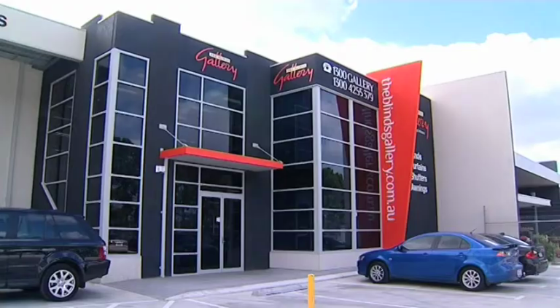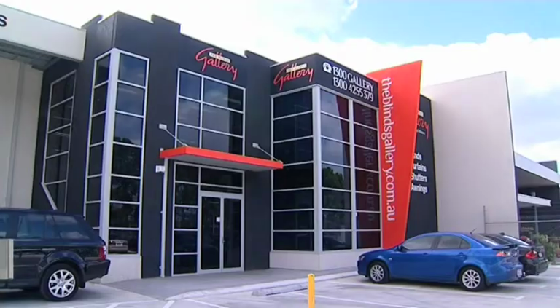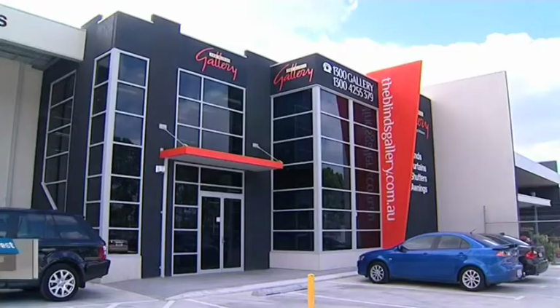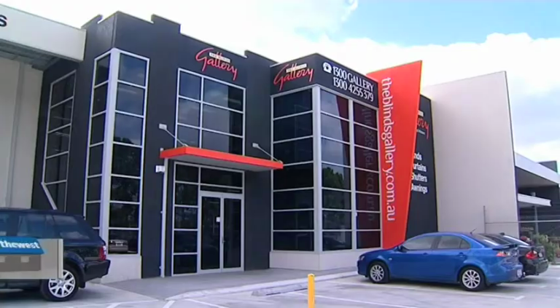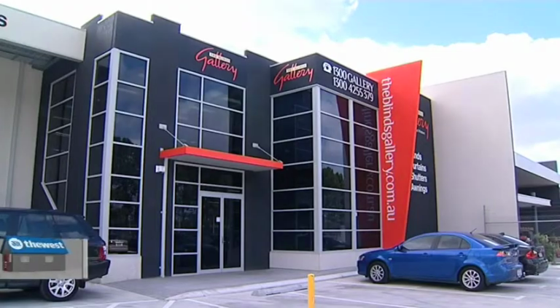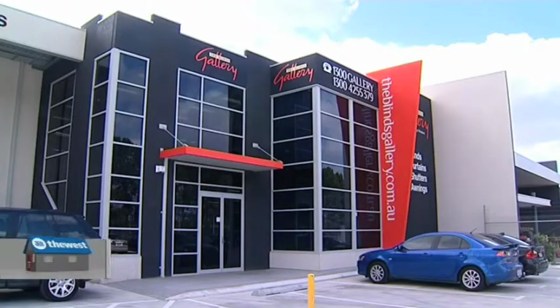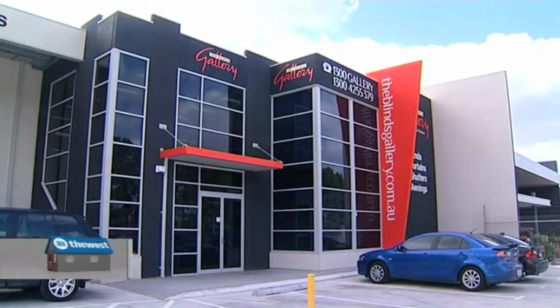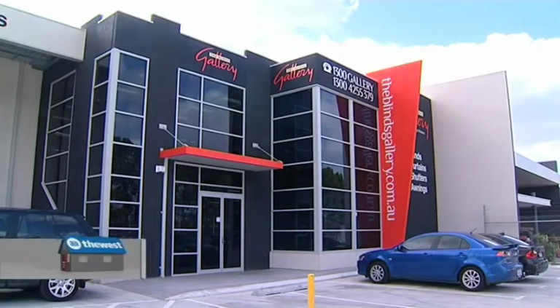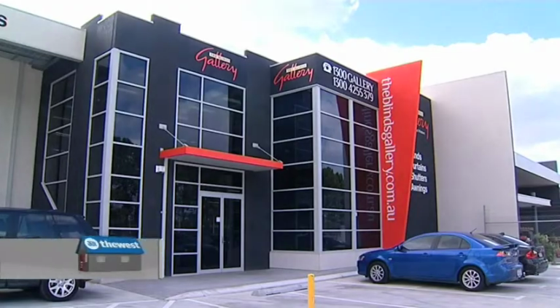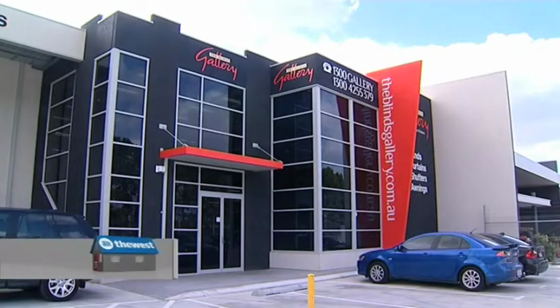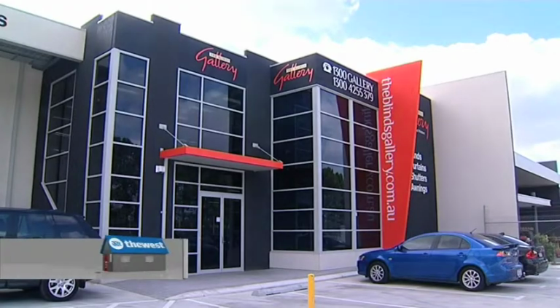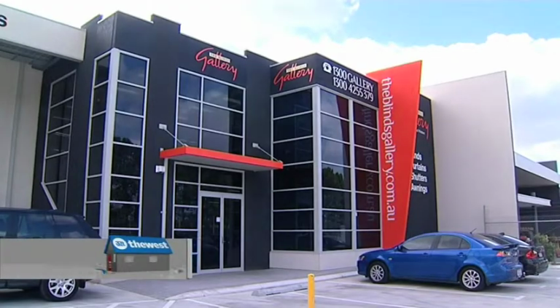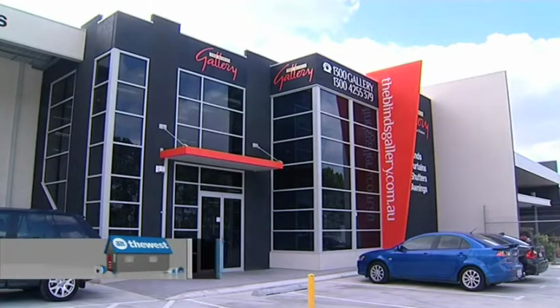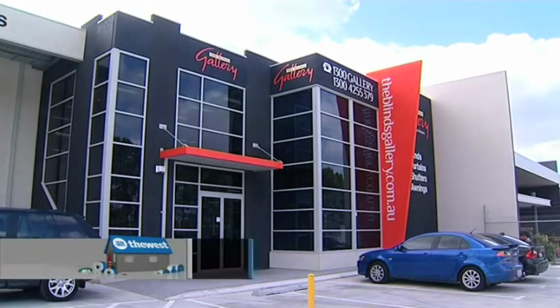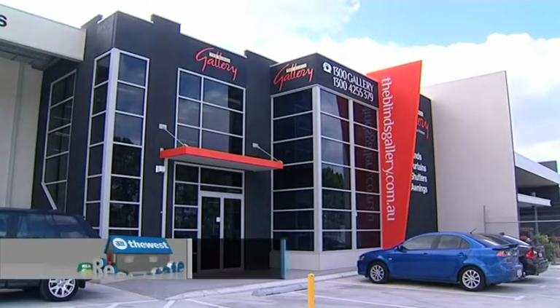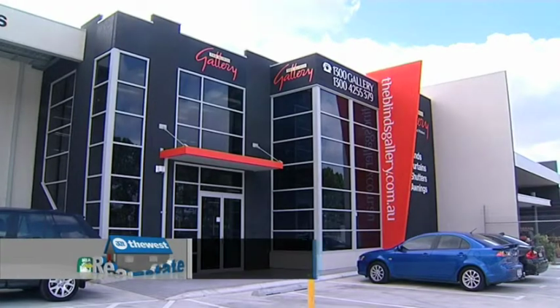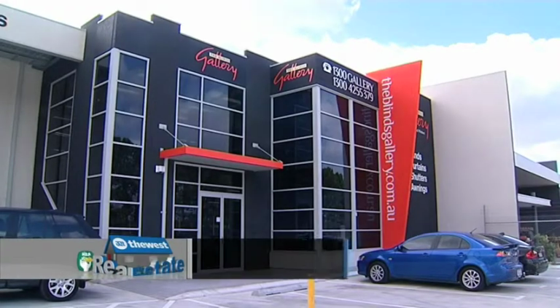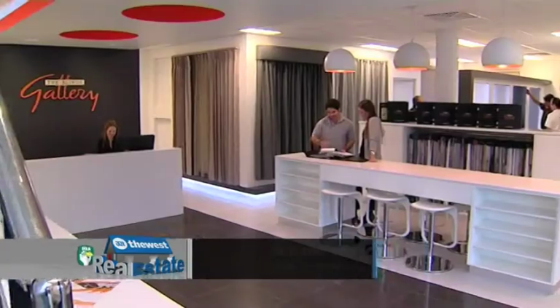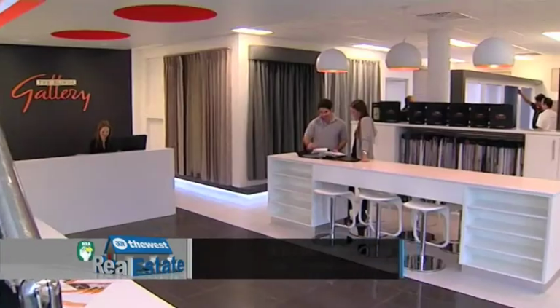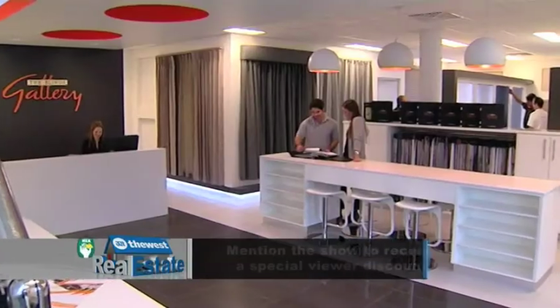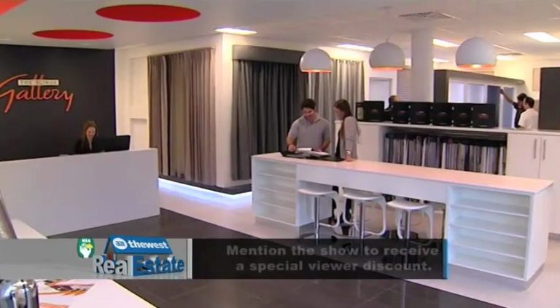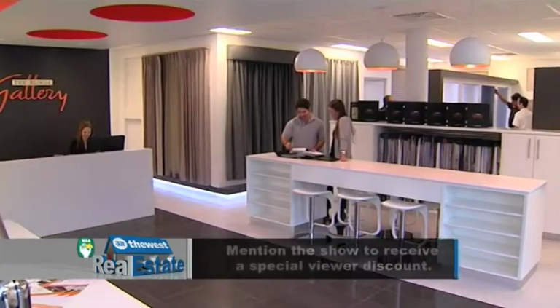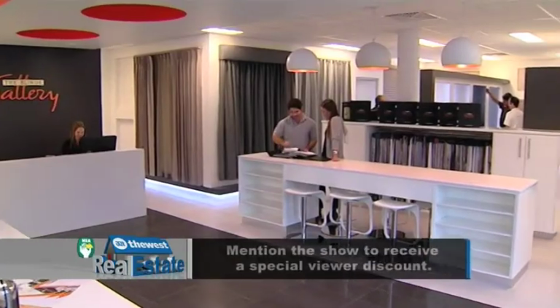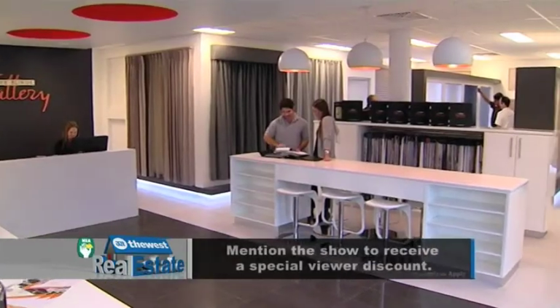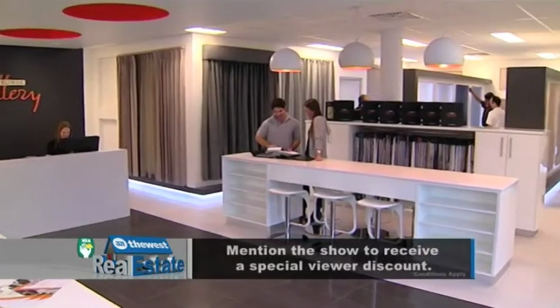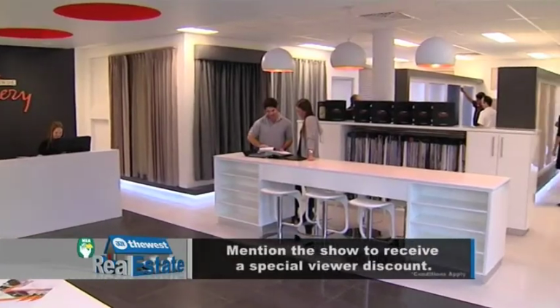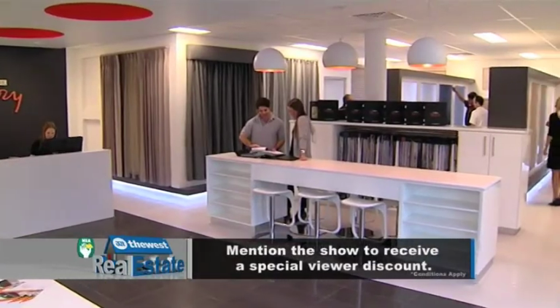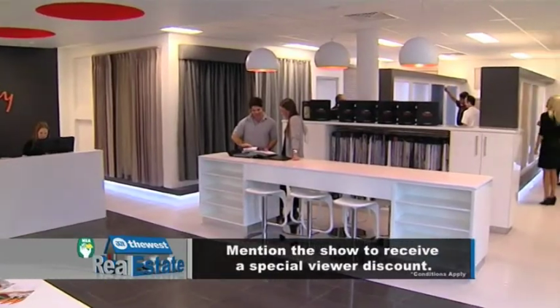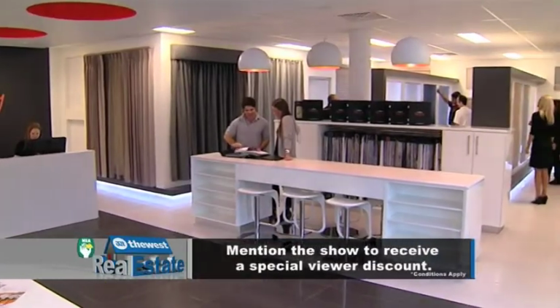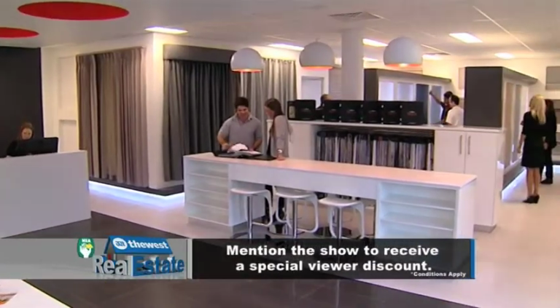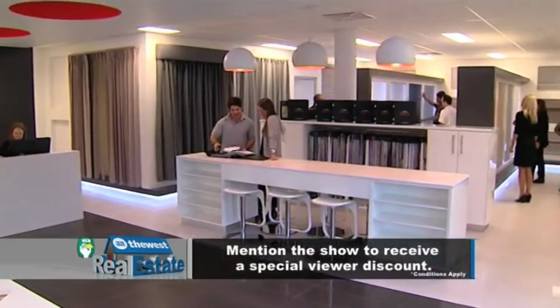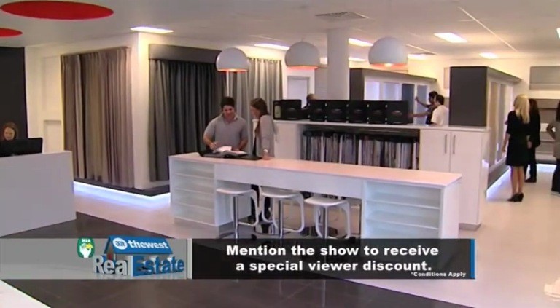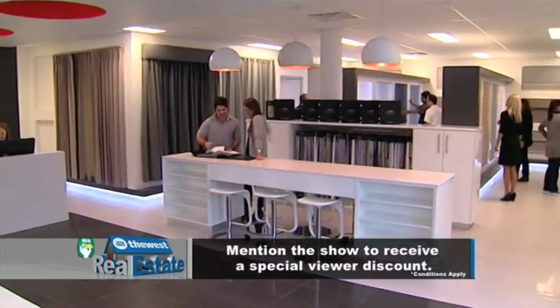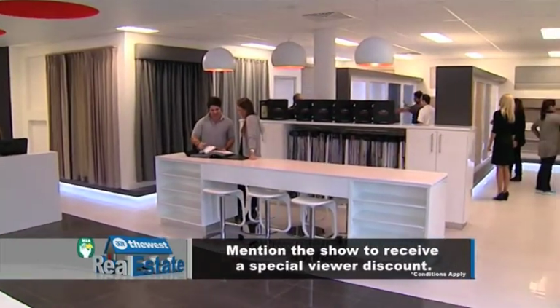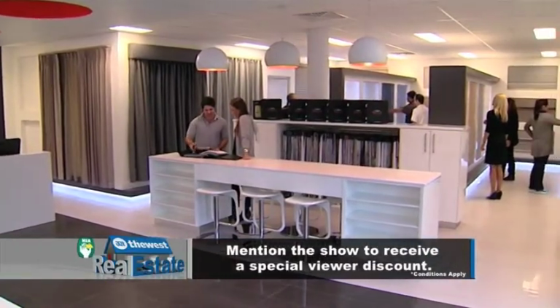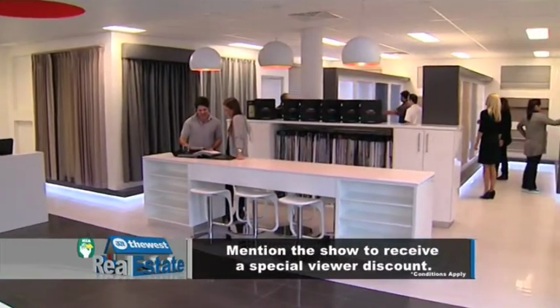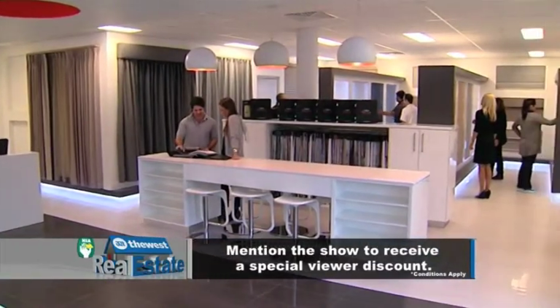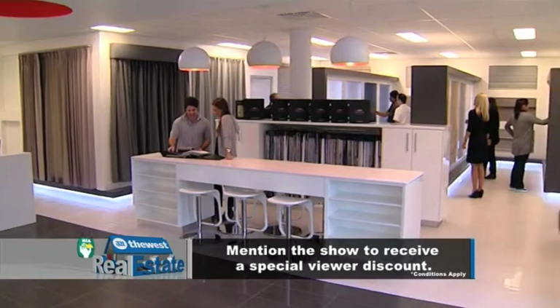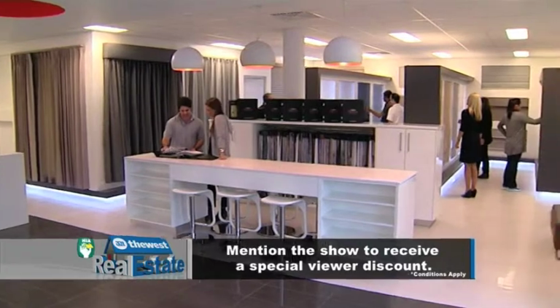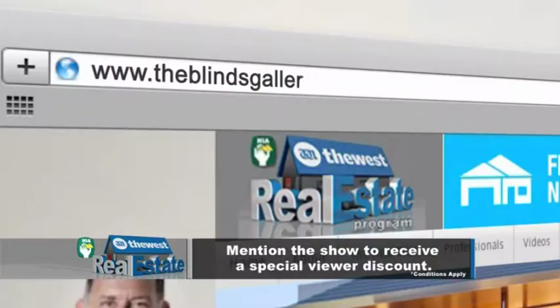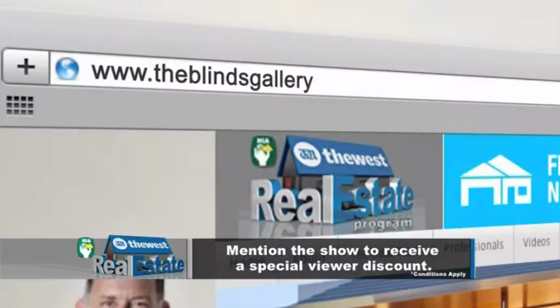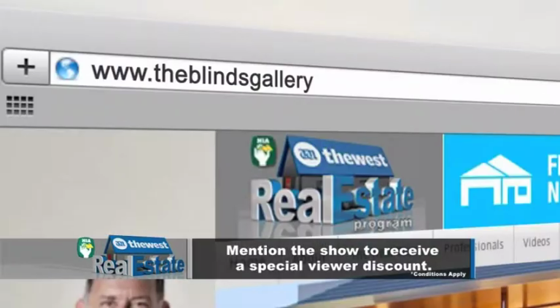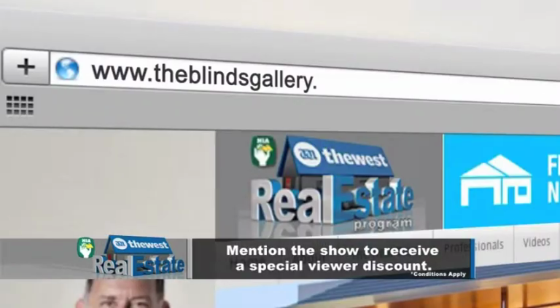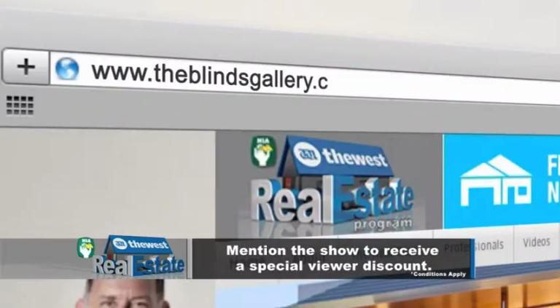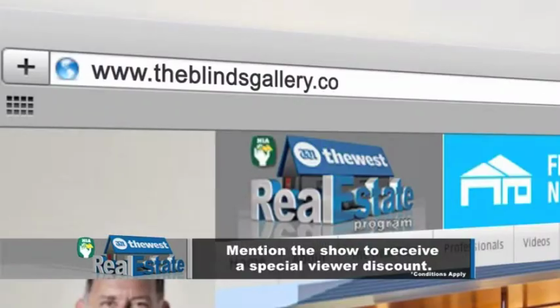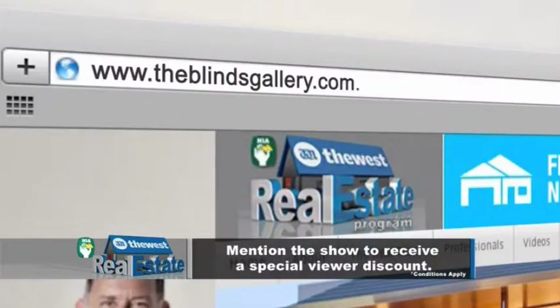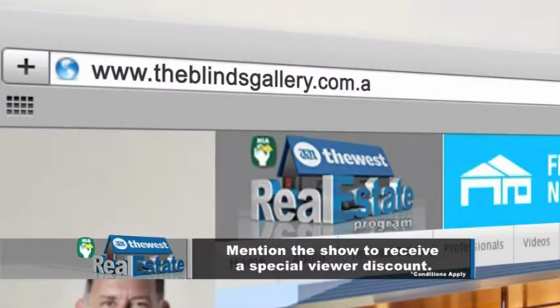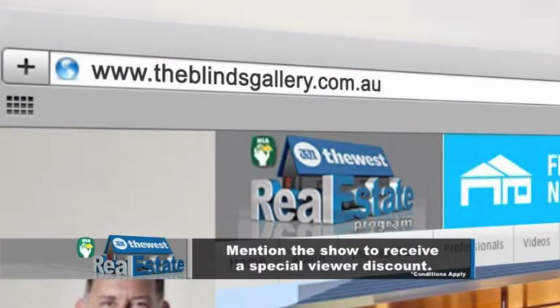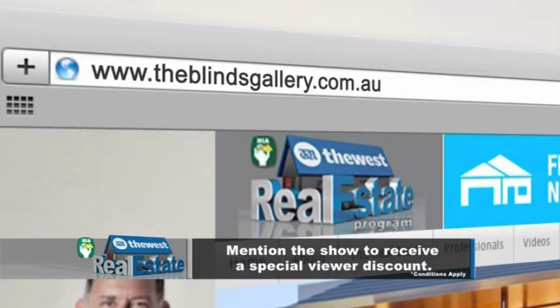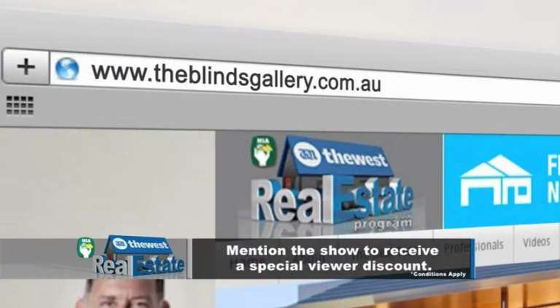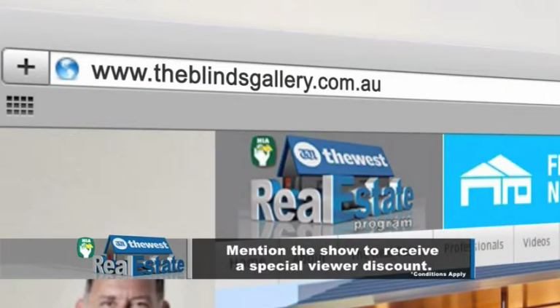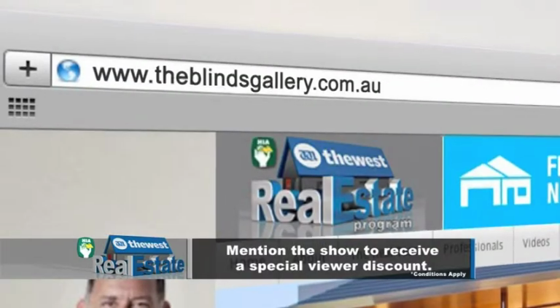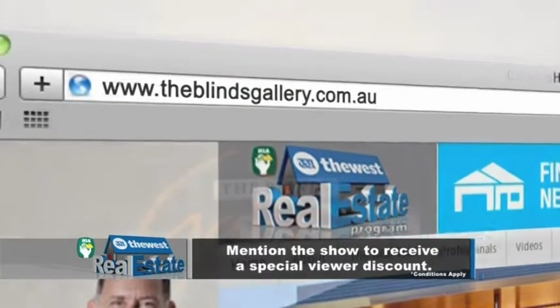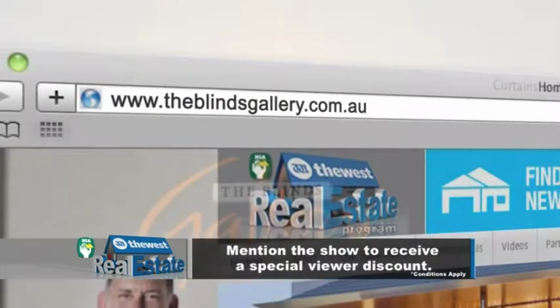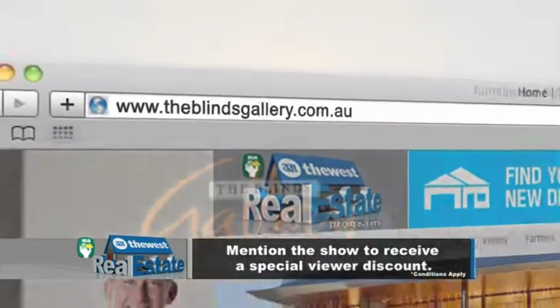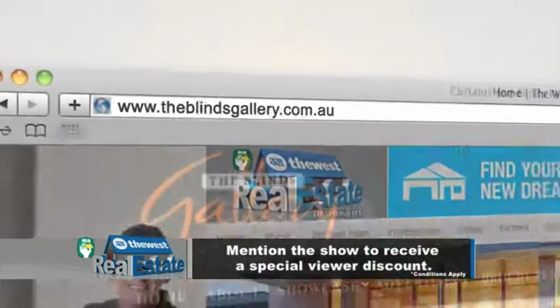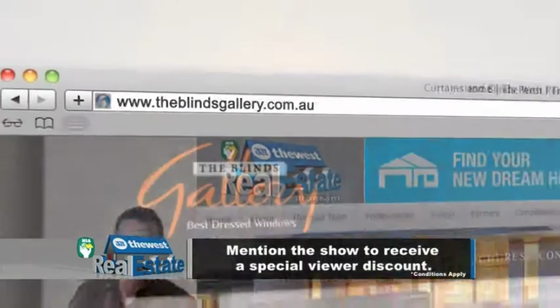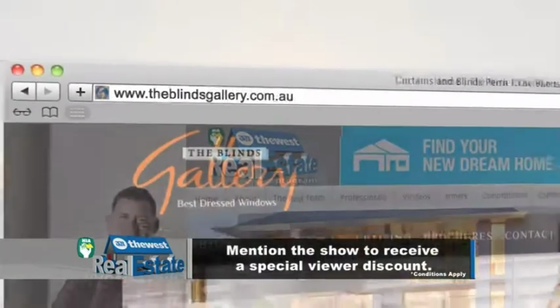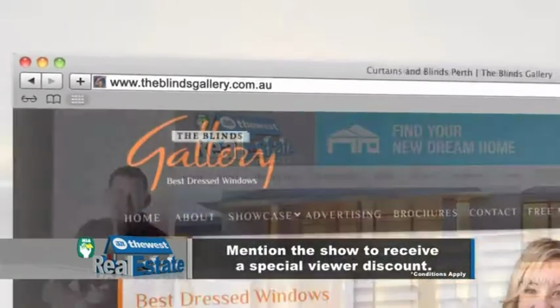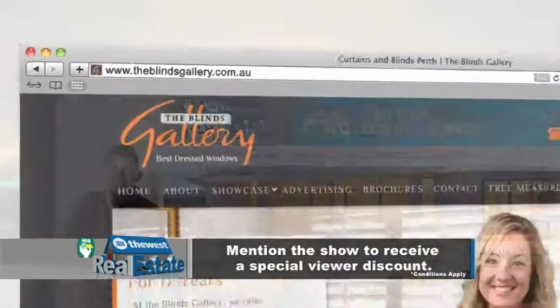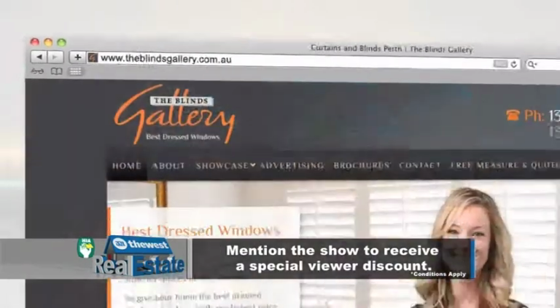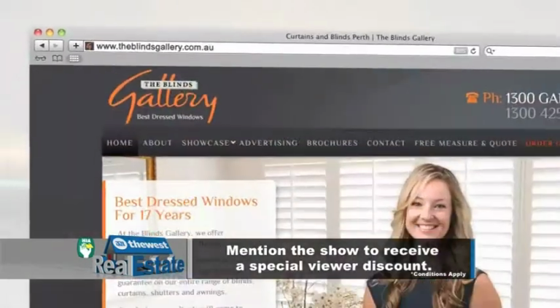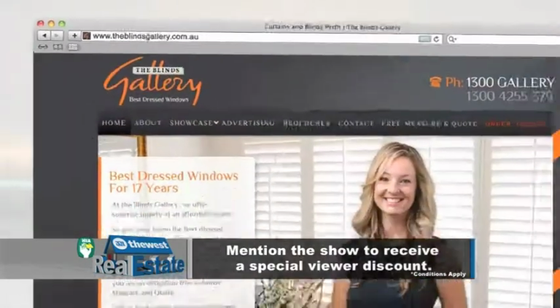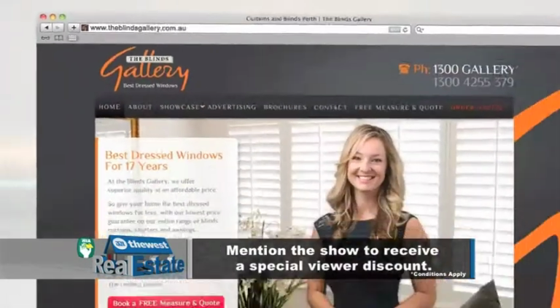To start getting your outdoors ready for summer, head into one of the extensive showrooms or go online at theblindsgallery.com.au.